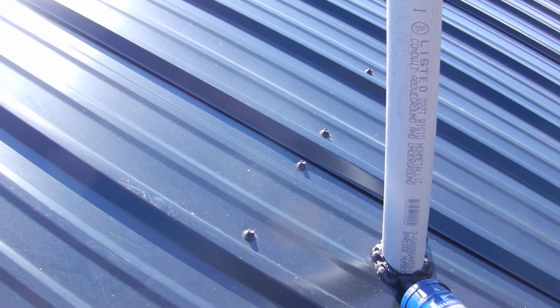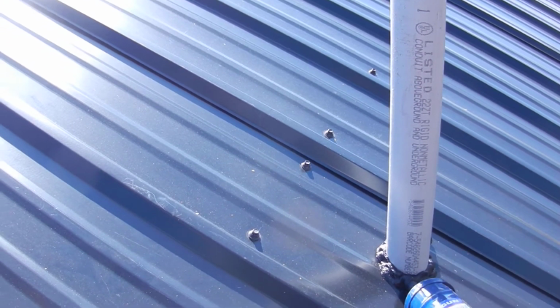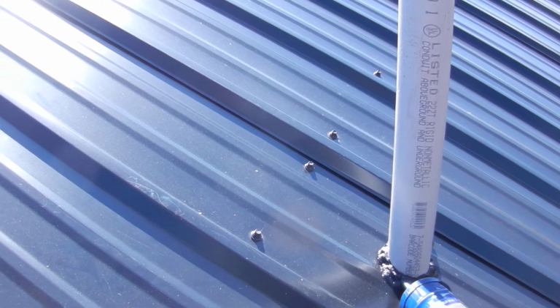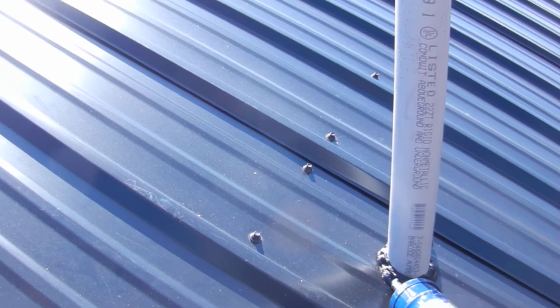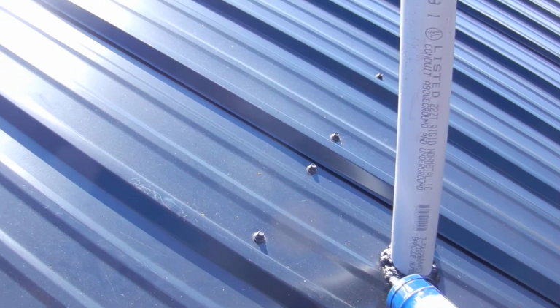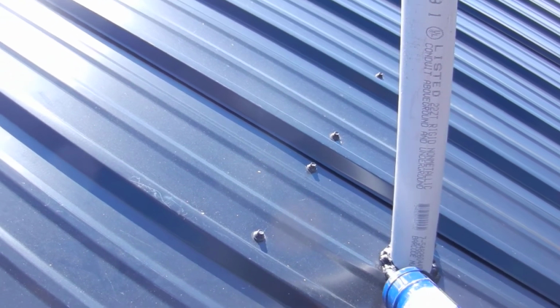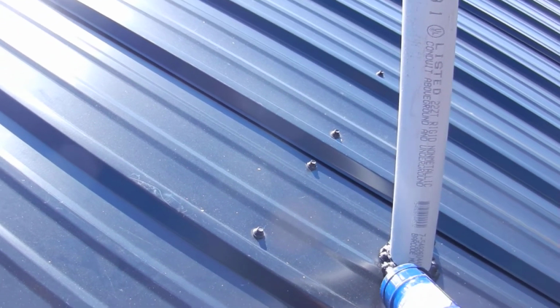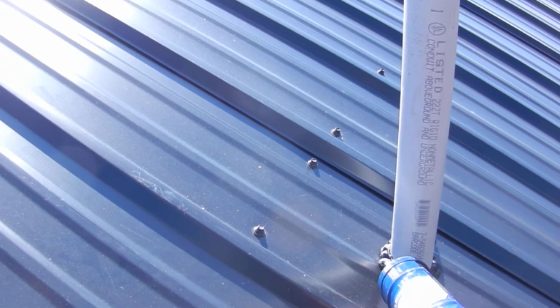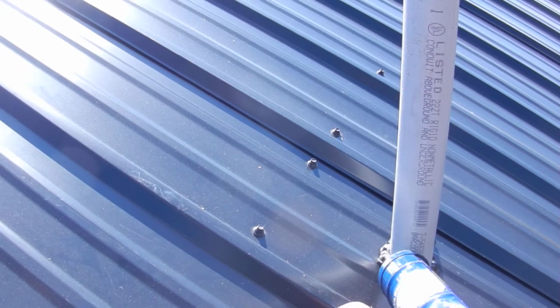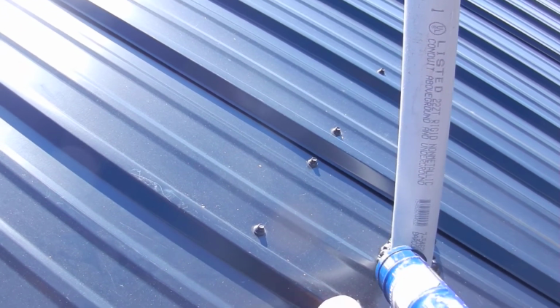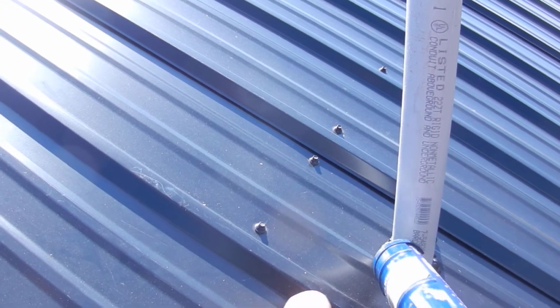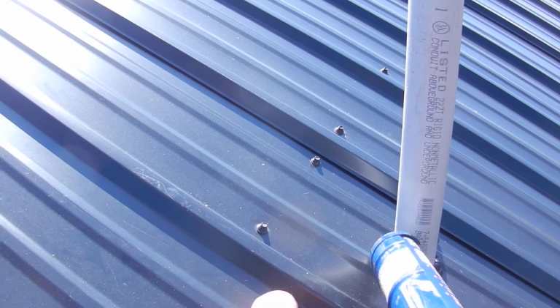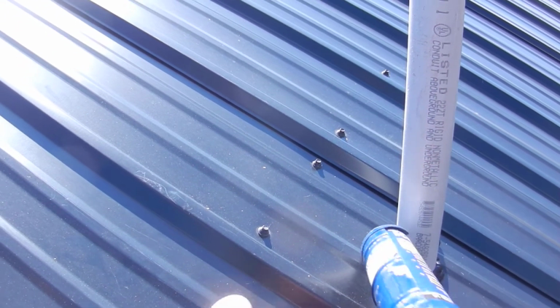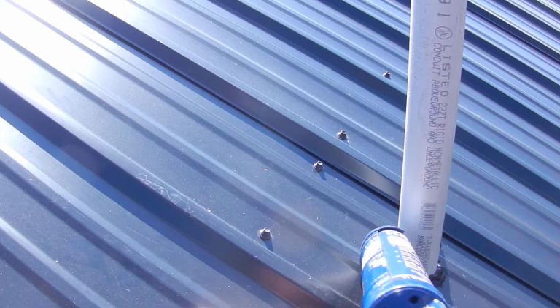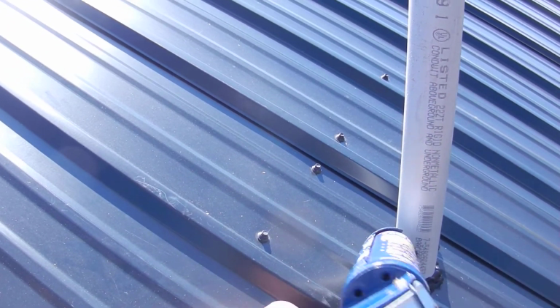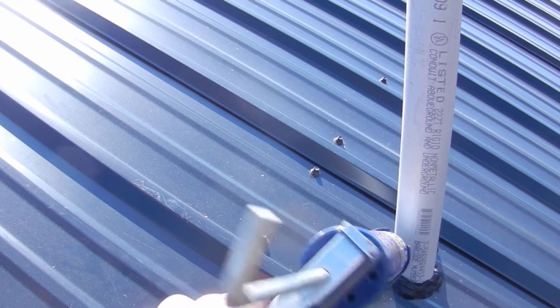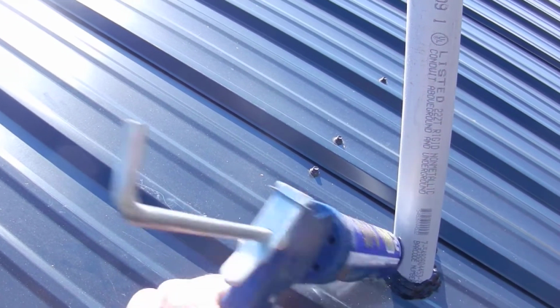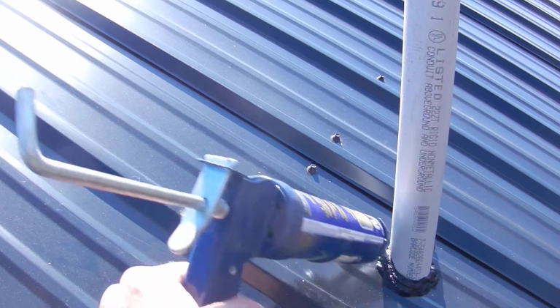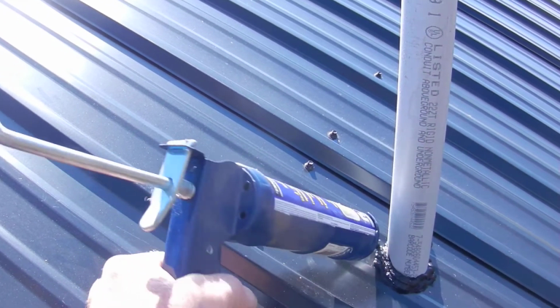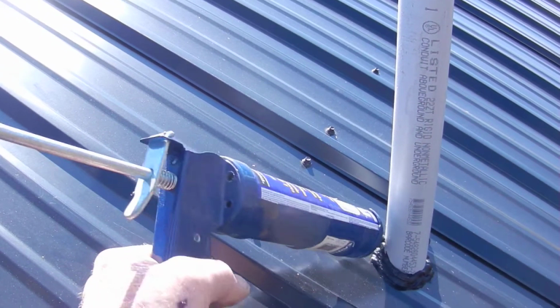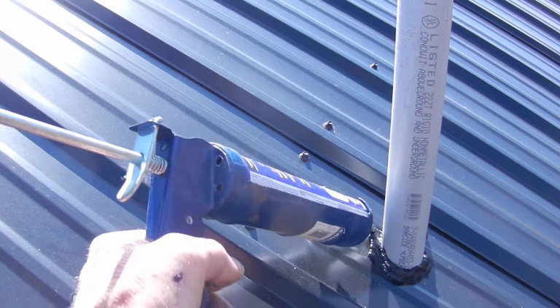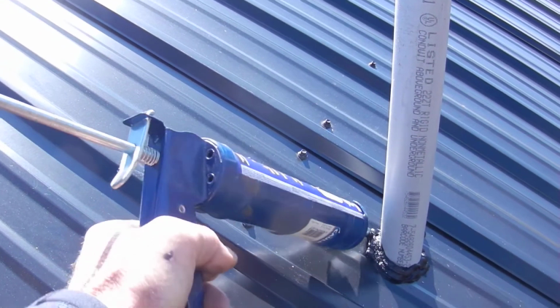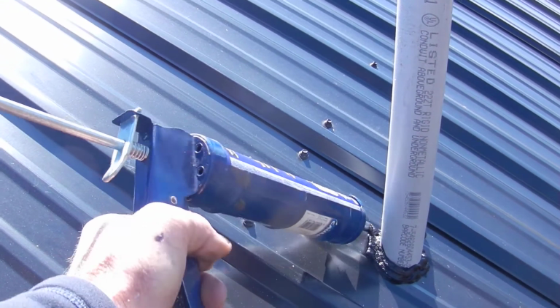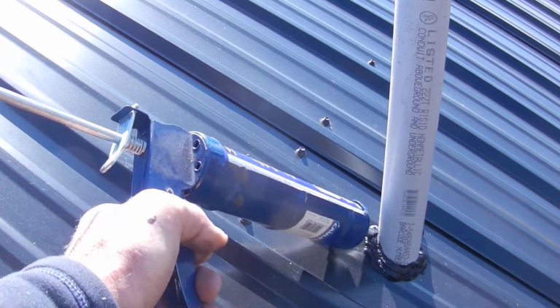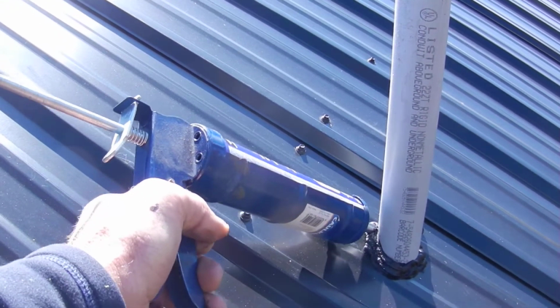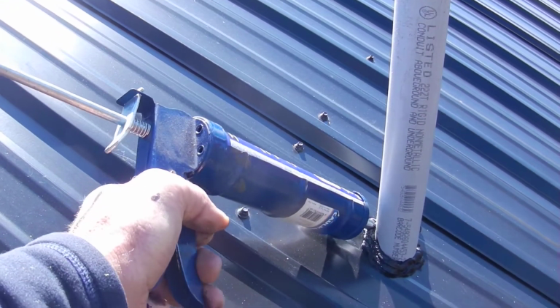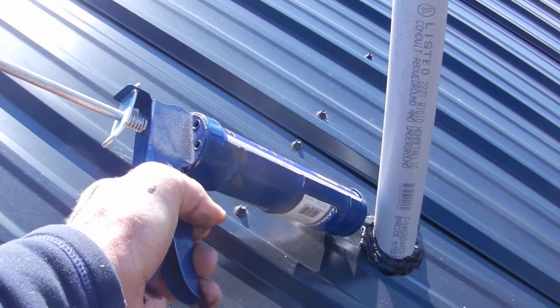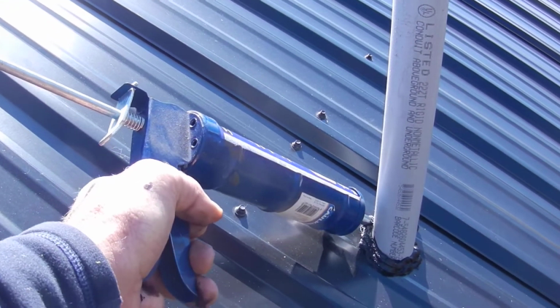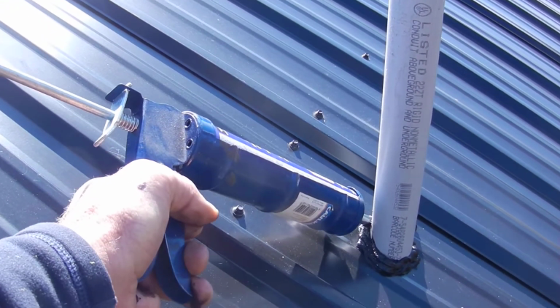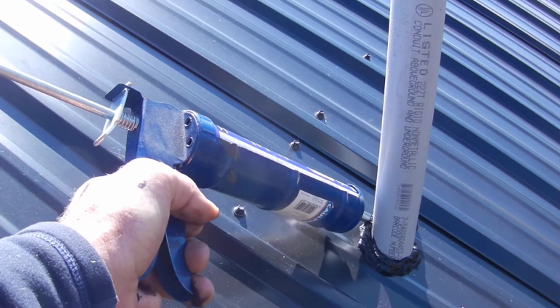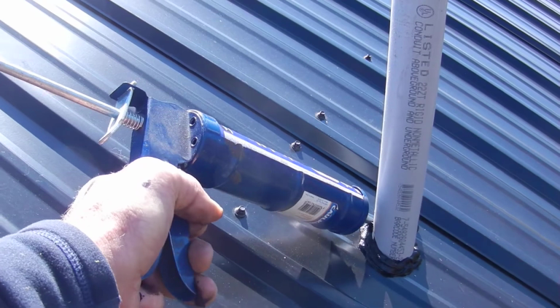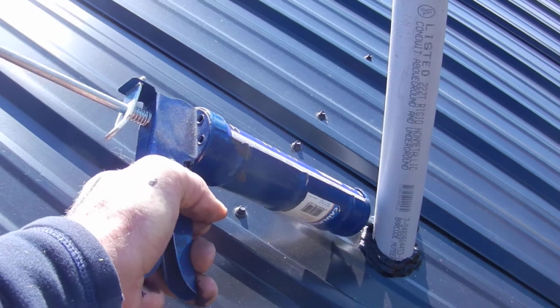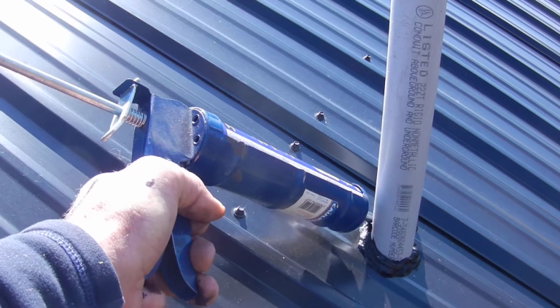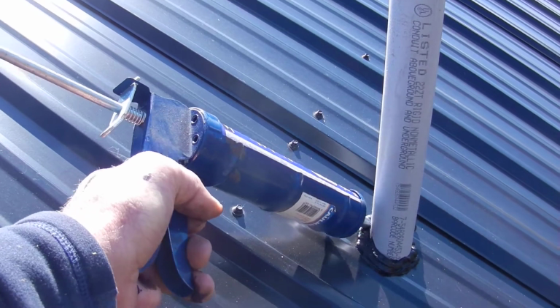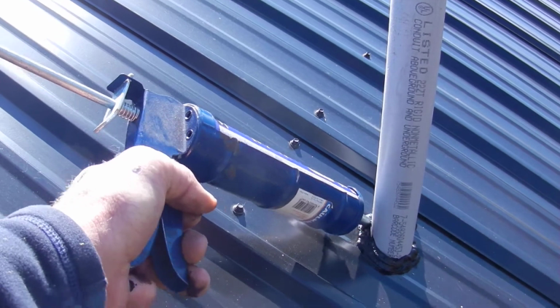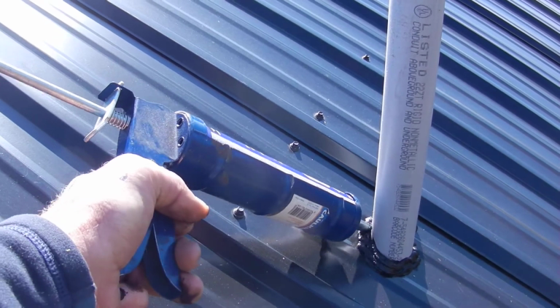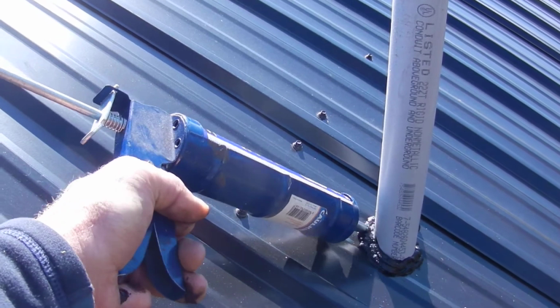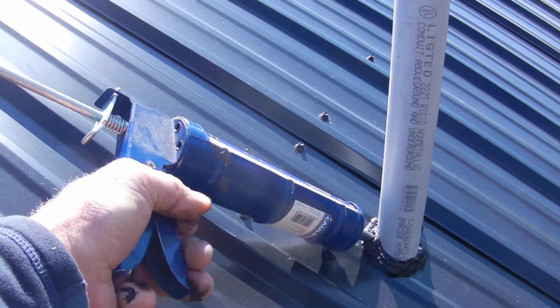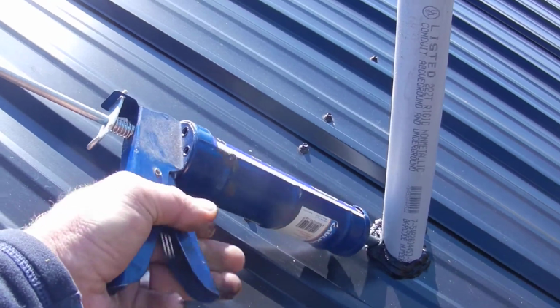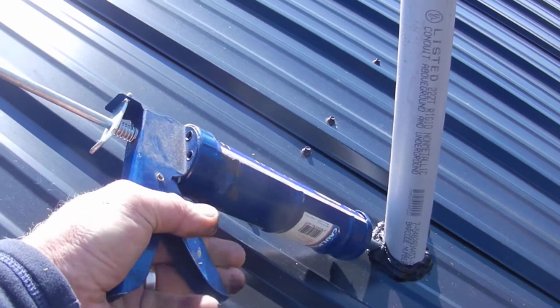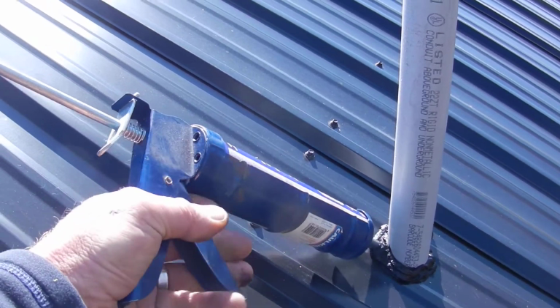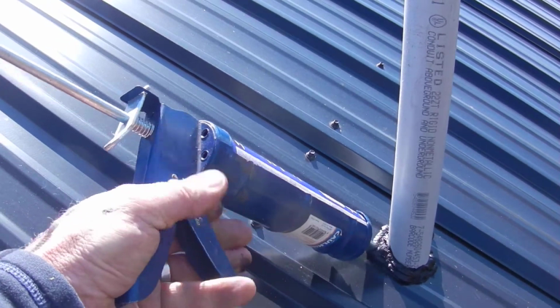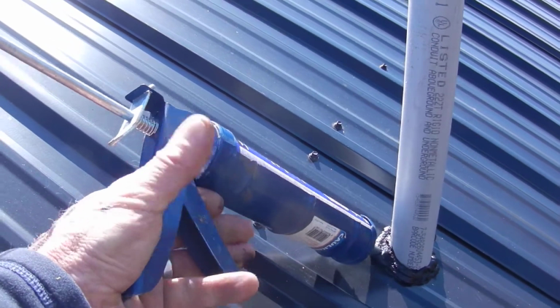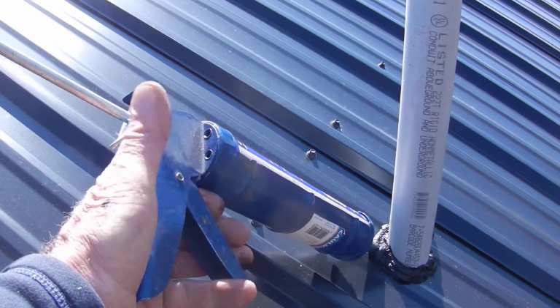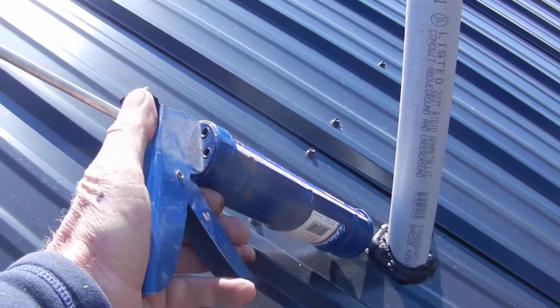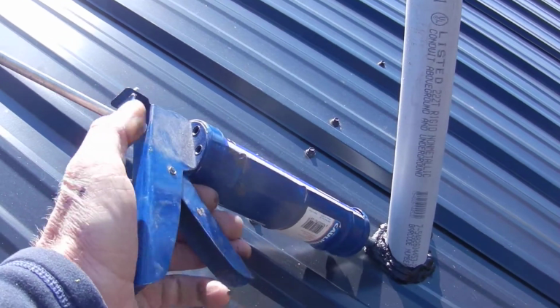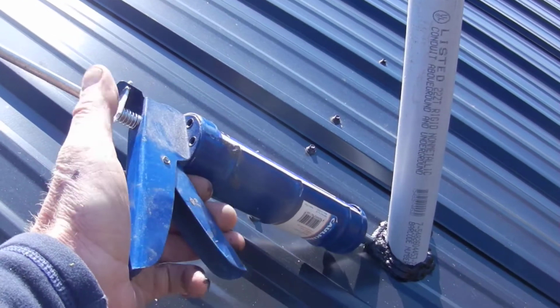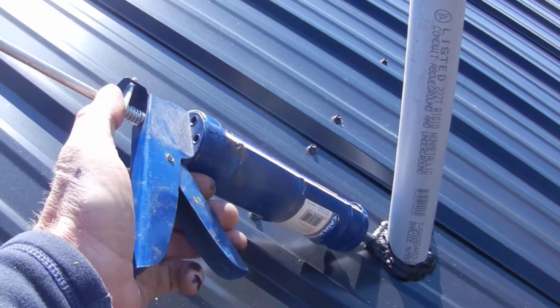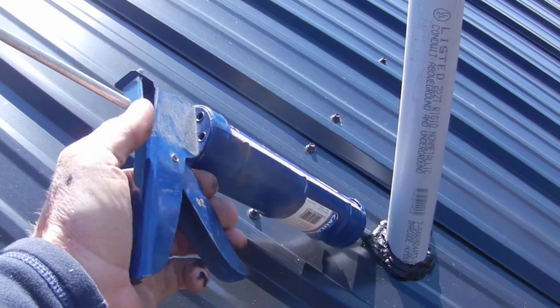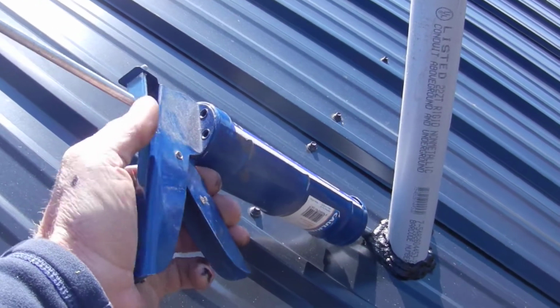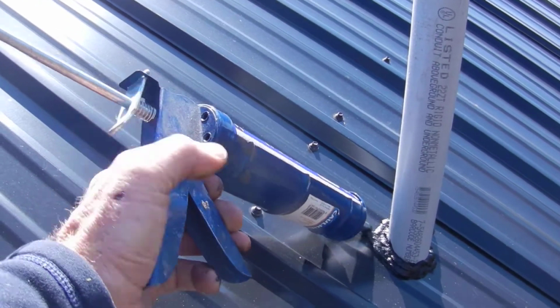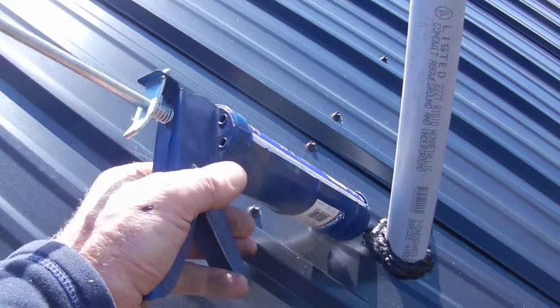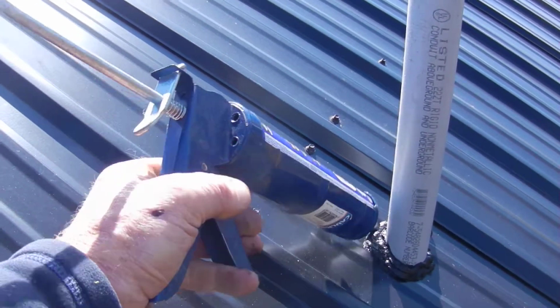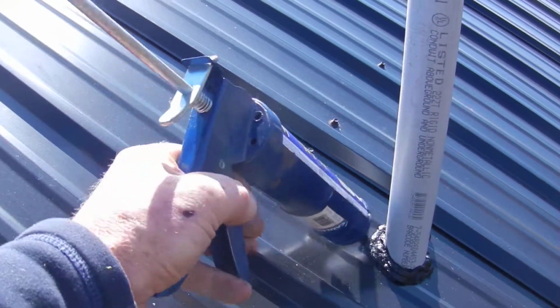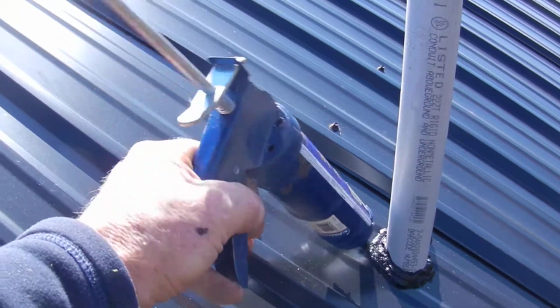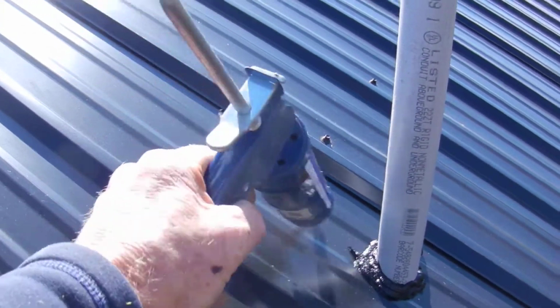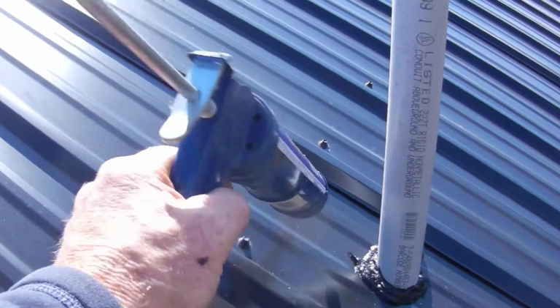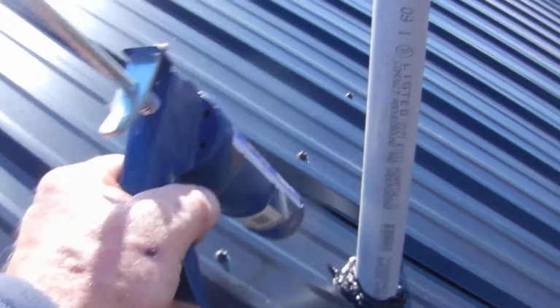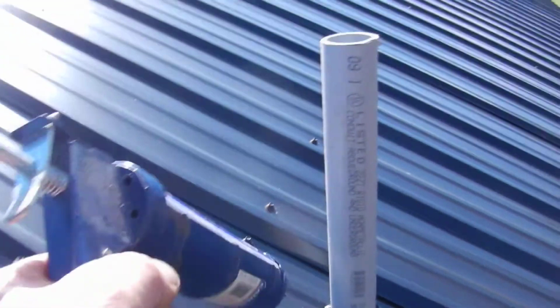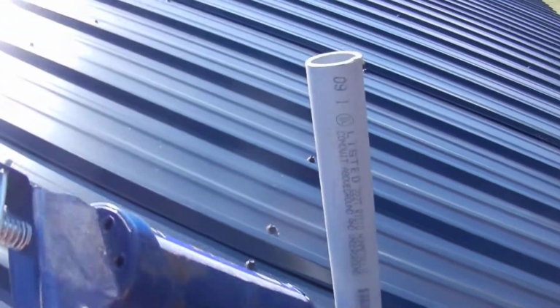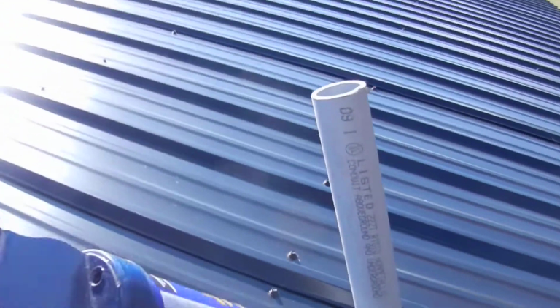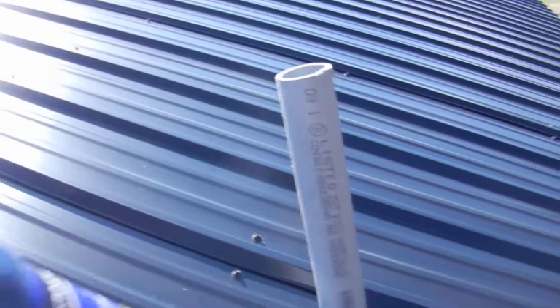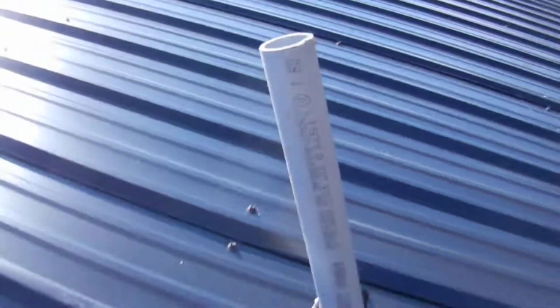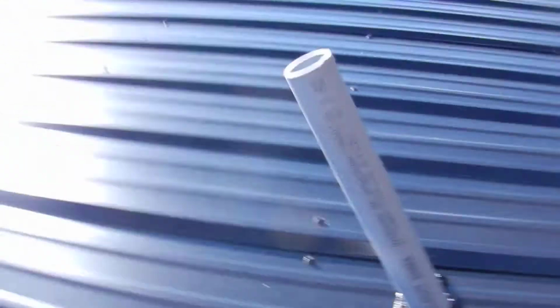Usually once you open it, if you don't use it pretty quickly, some of this stuff tends to go bad. Okay, so that's done.